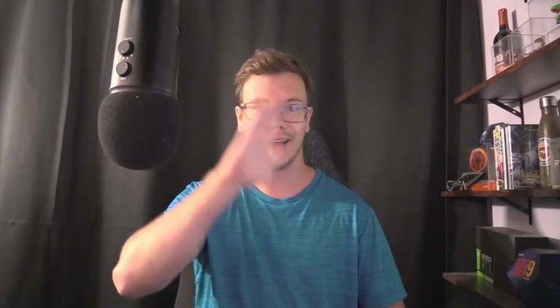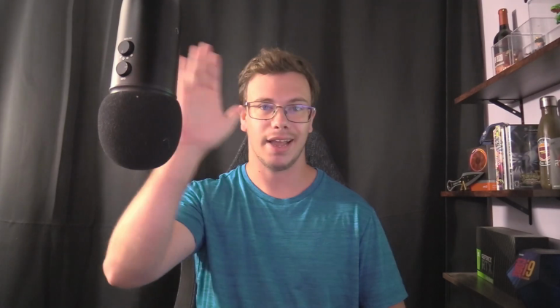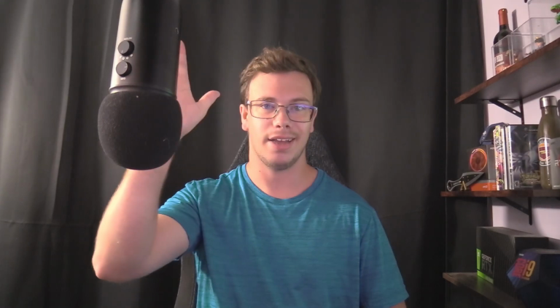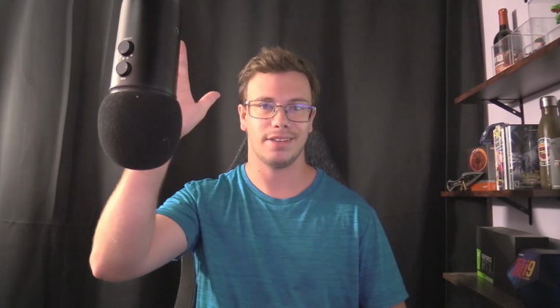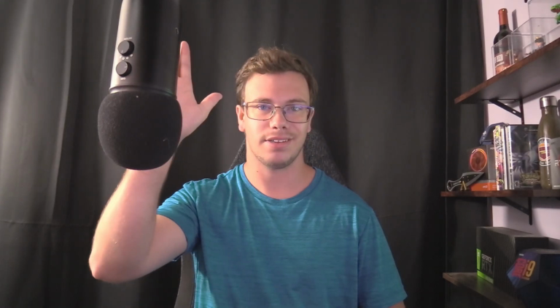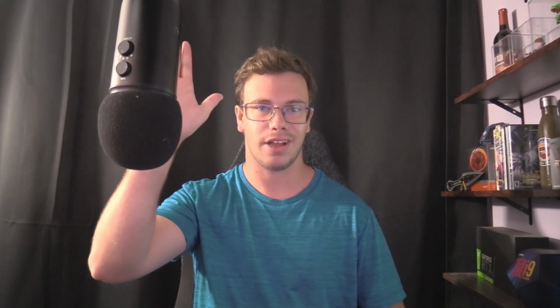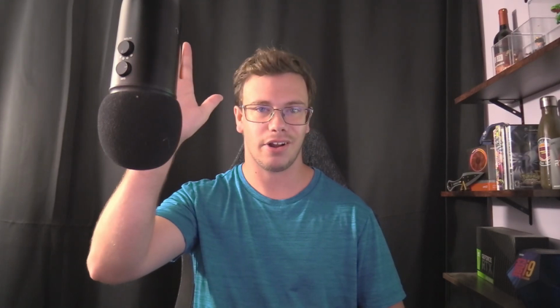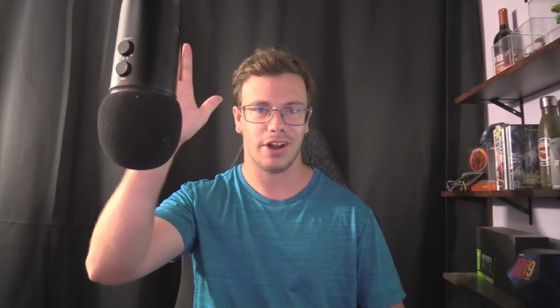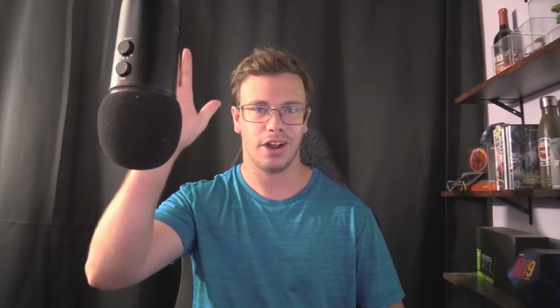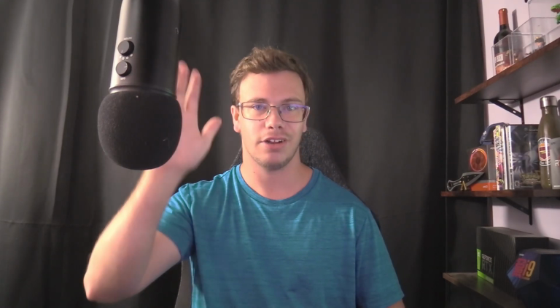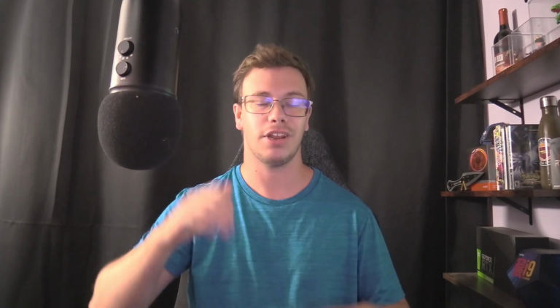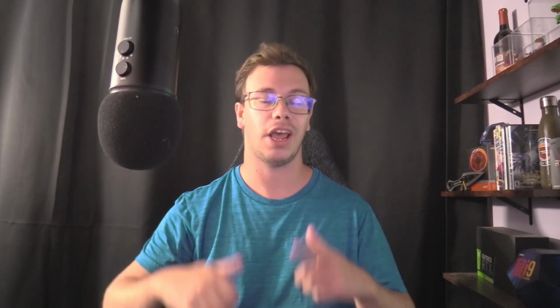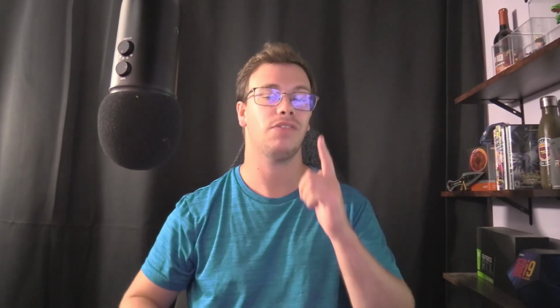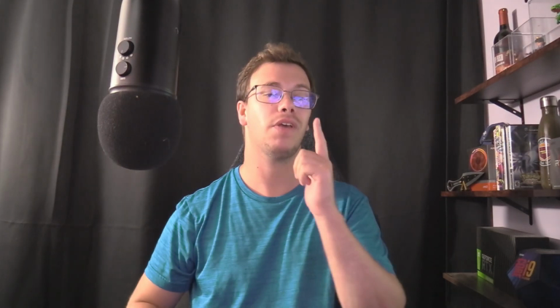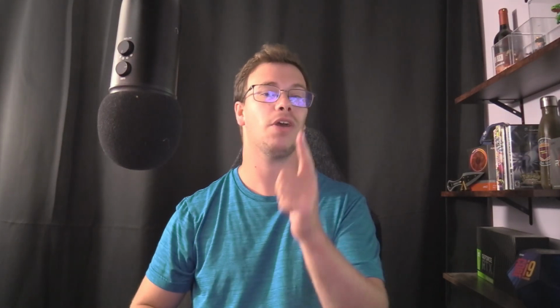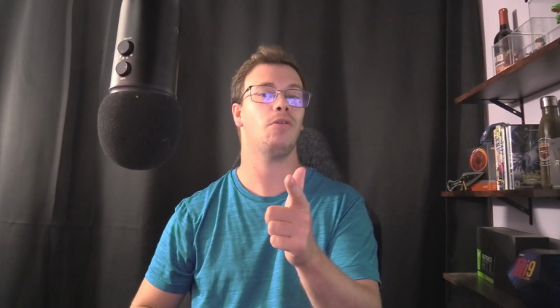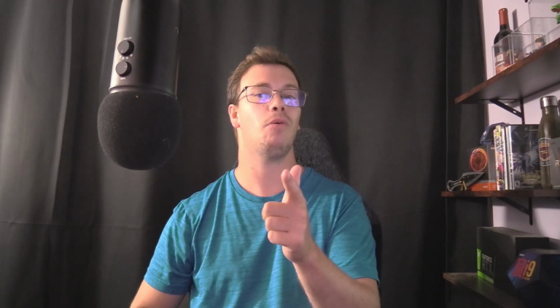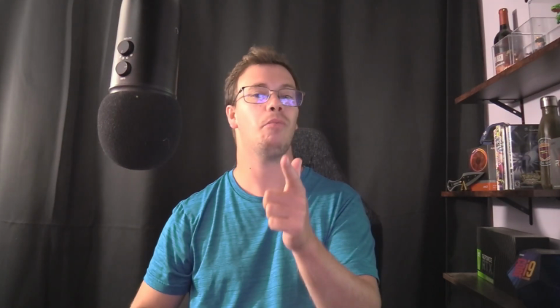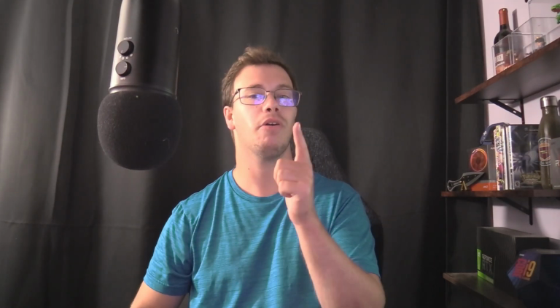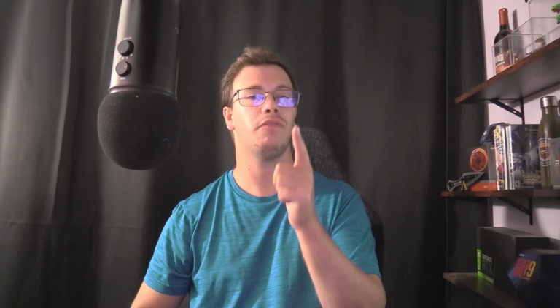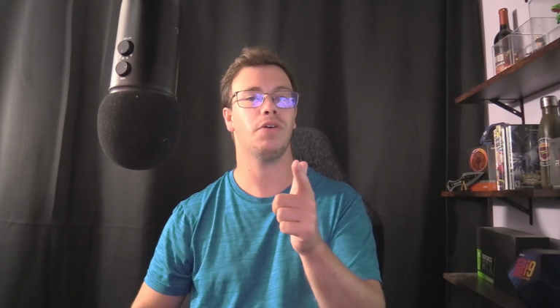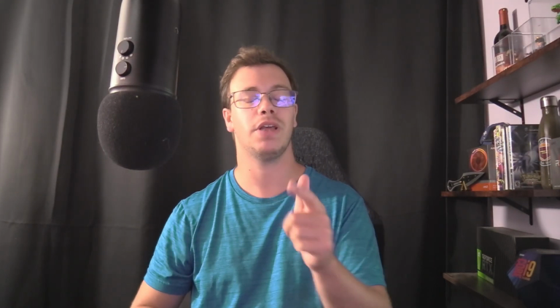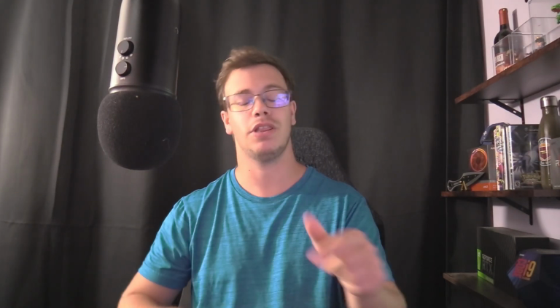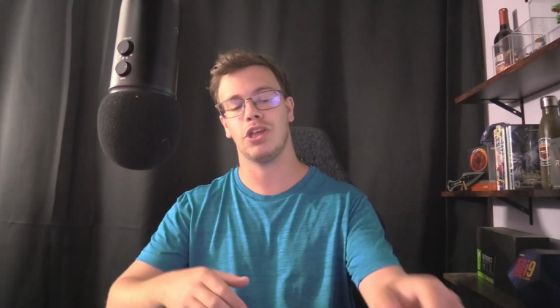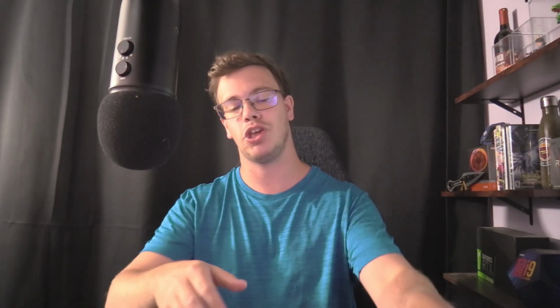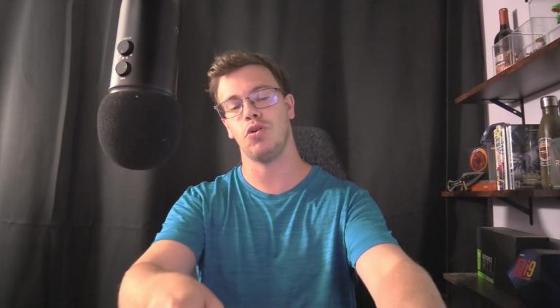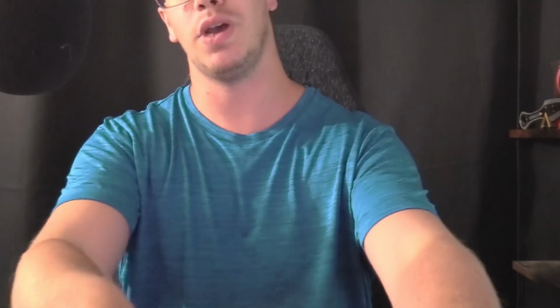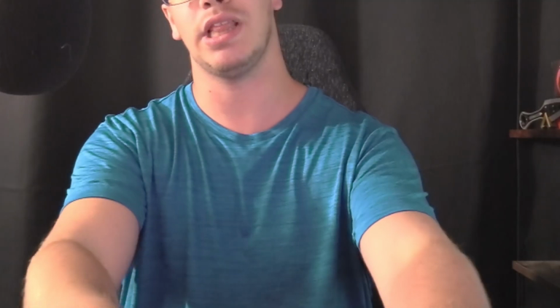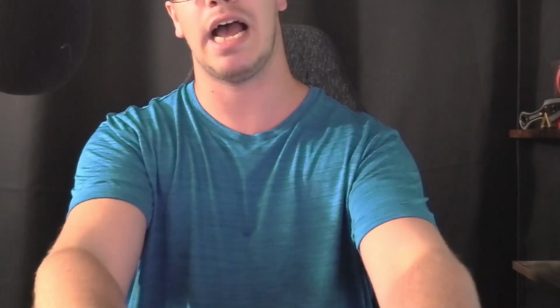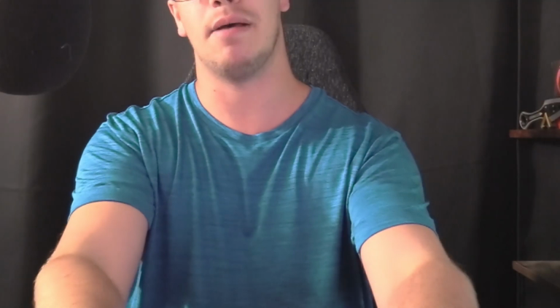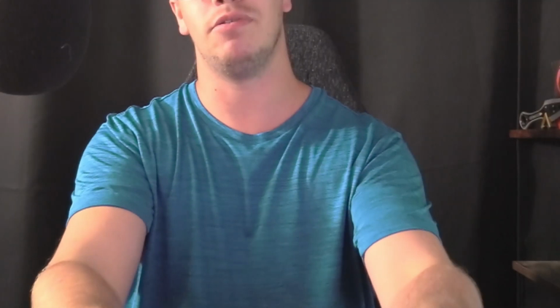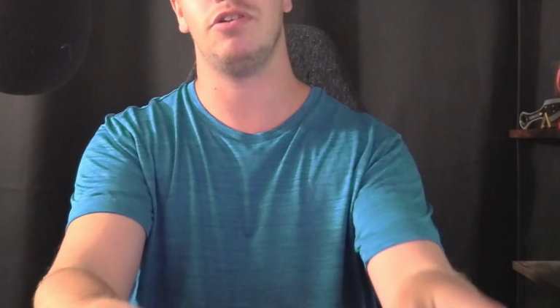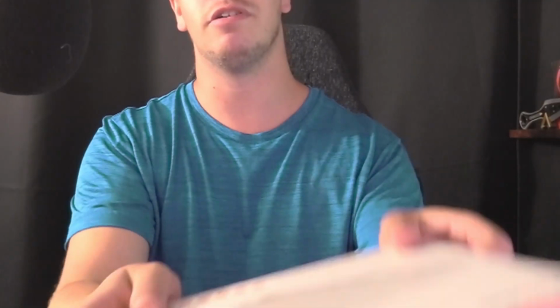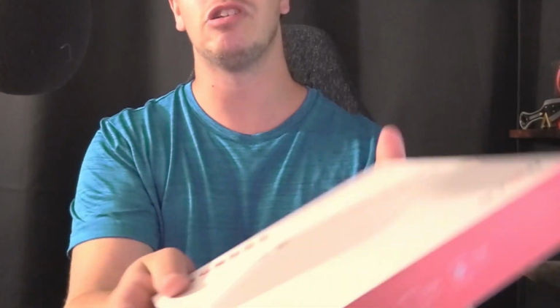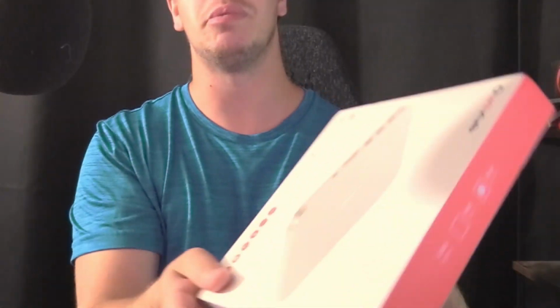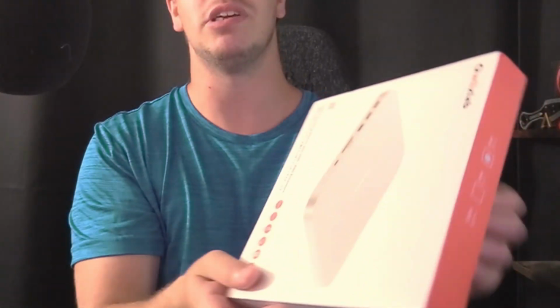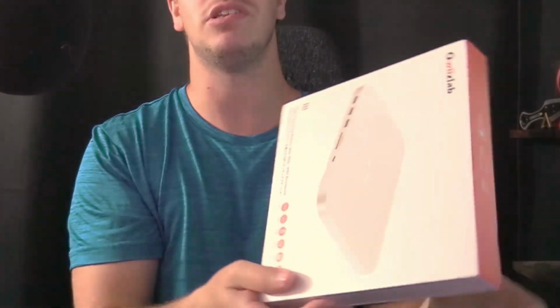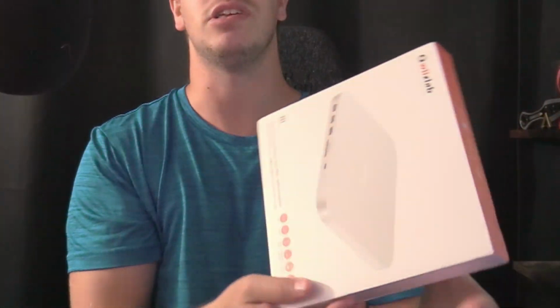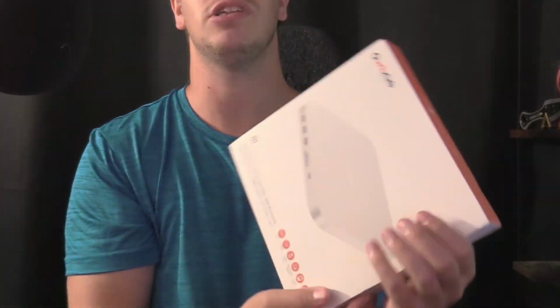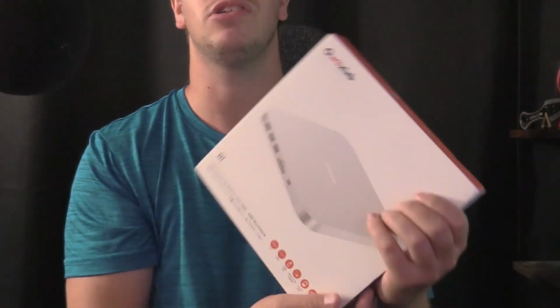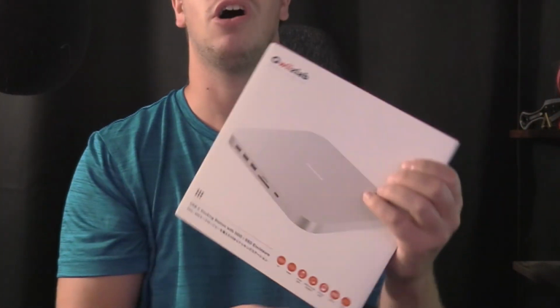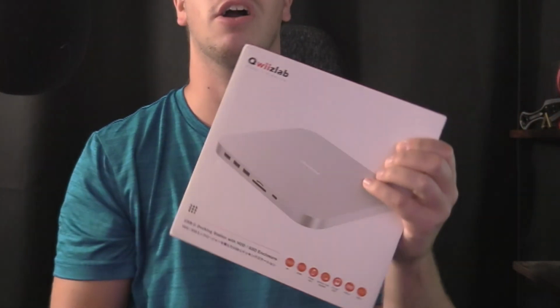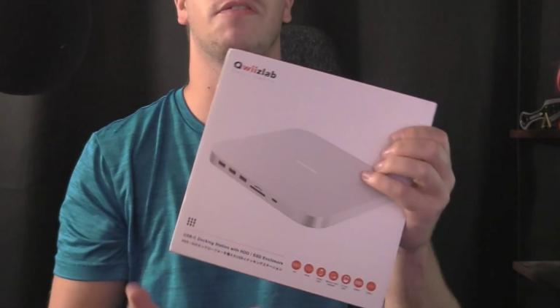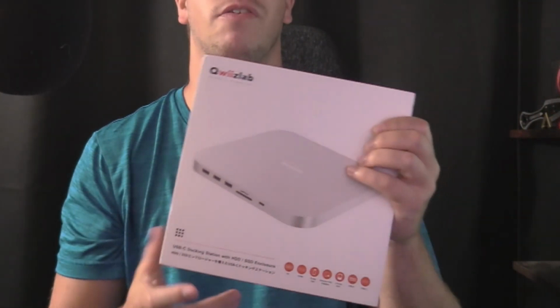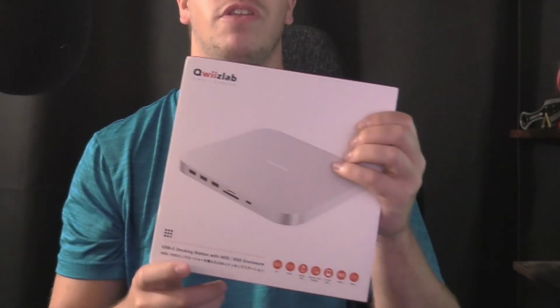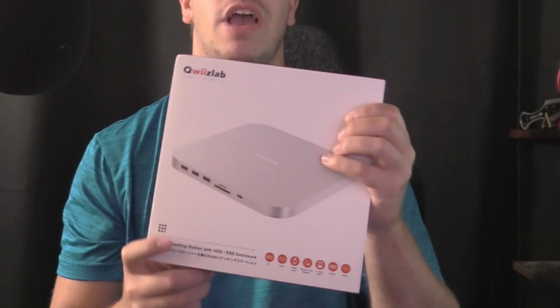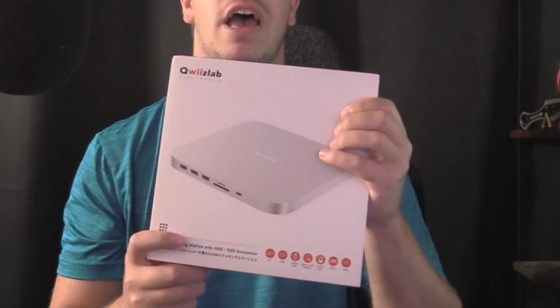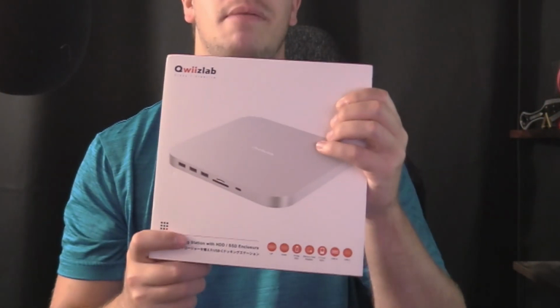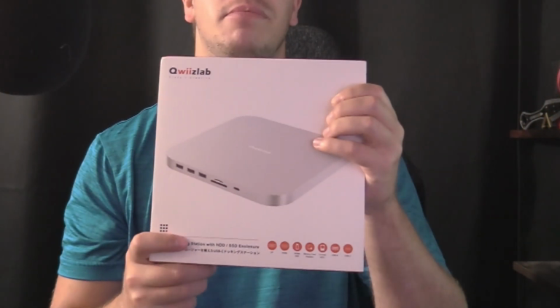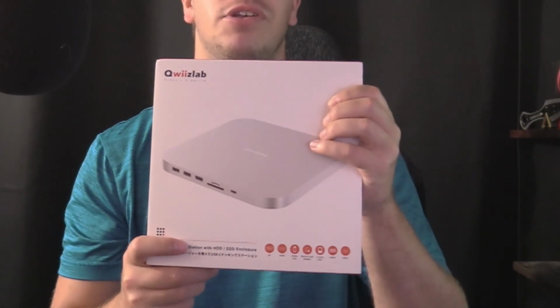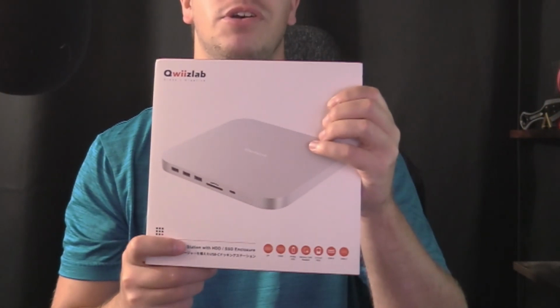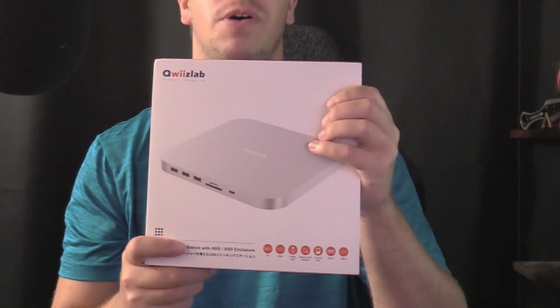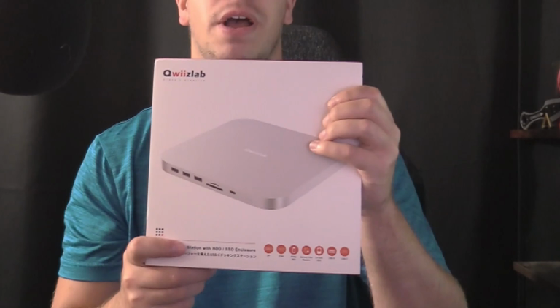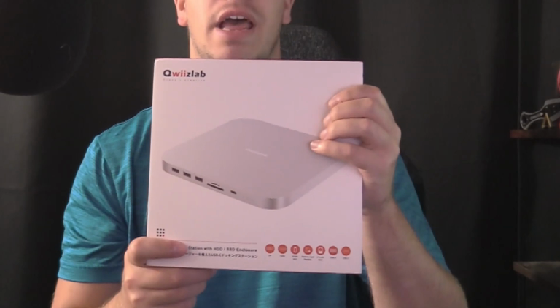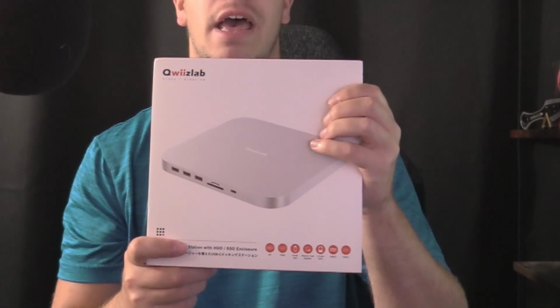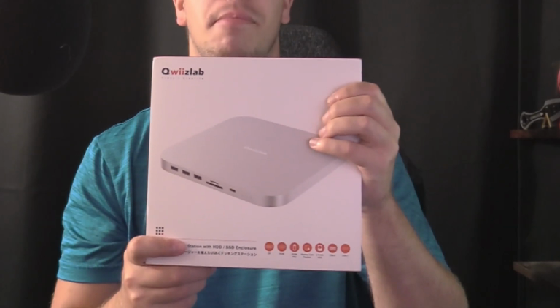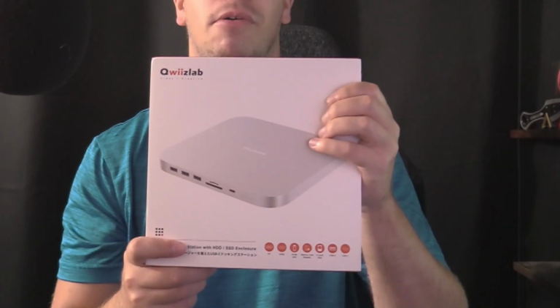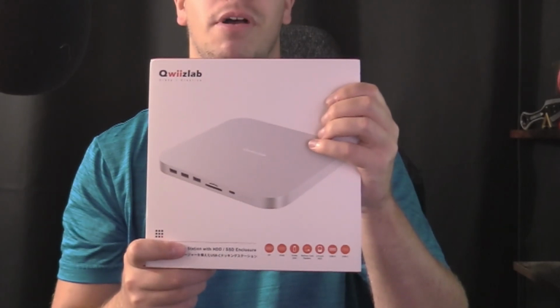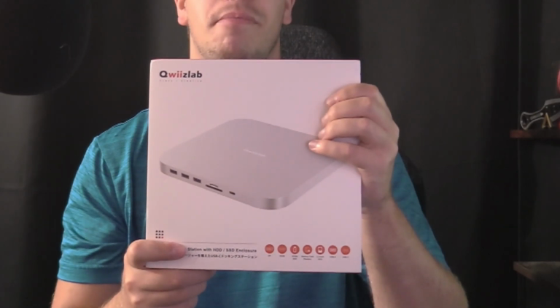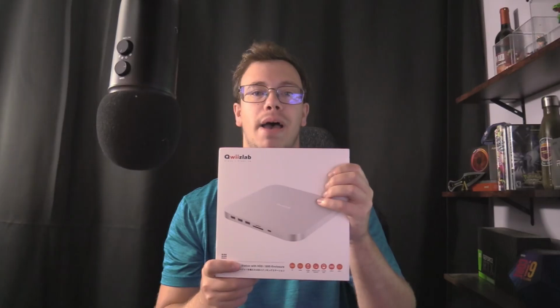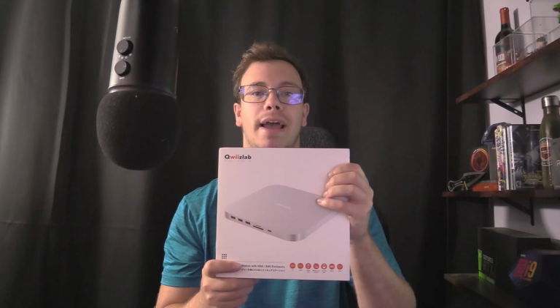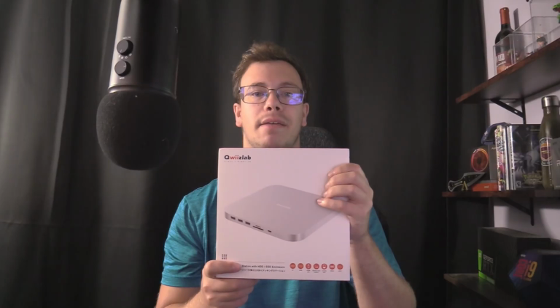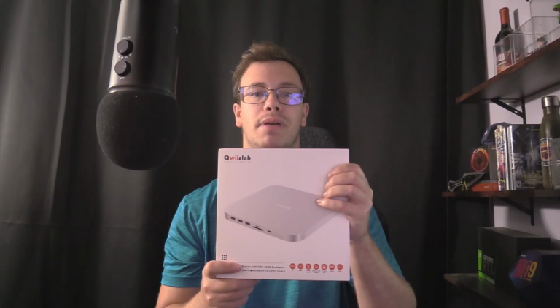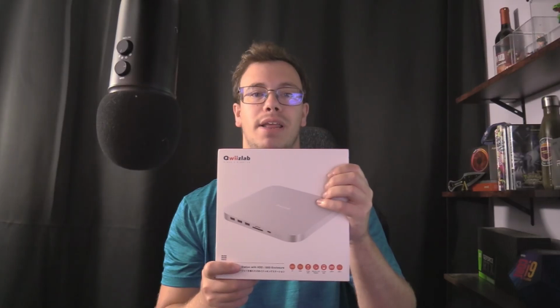Hey guys, it's TechRain here. In today's video, we'll be reviewing the QE Labs USB-C dock for the M2 and M1 Mac Mini.